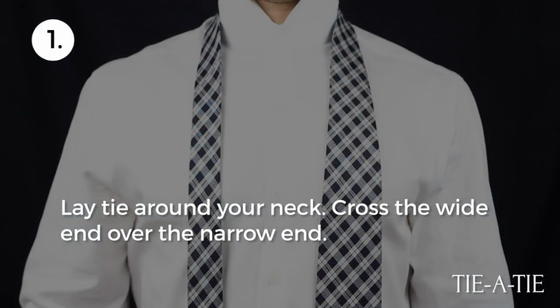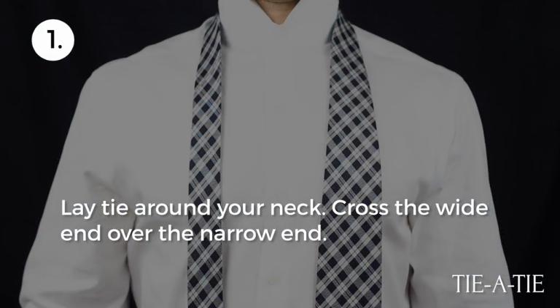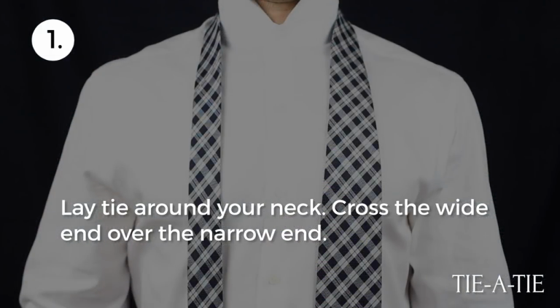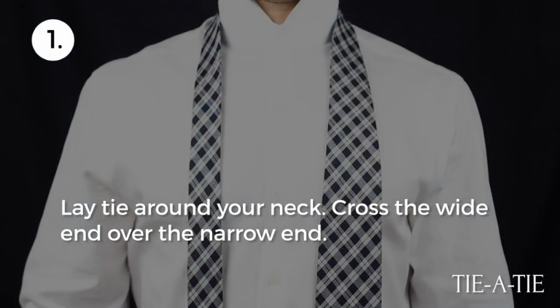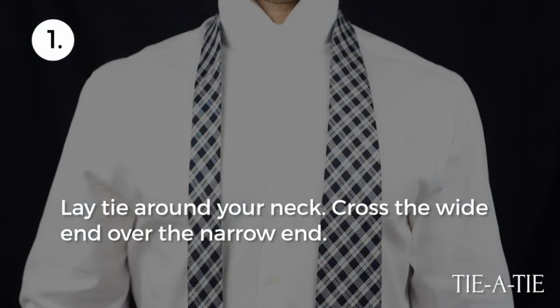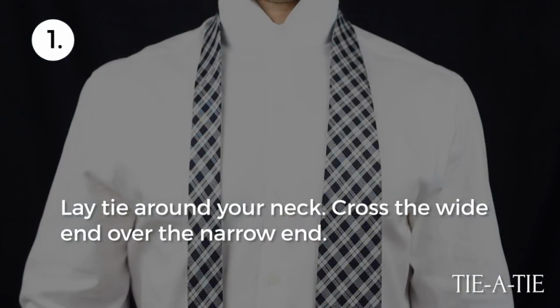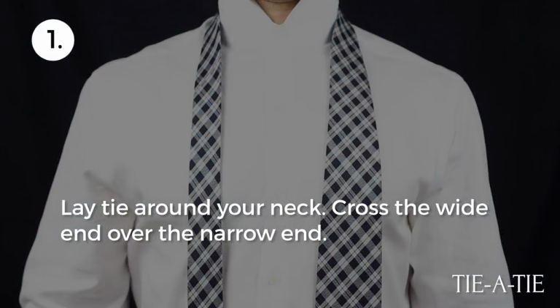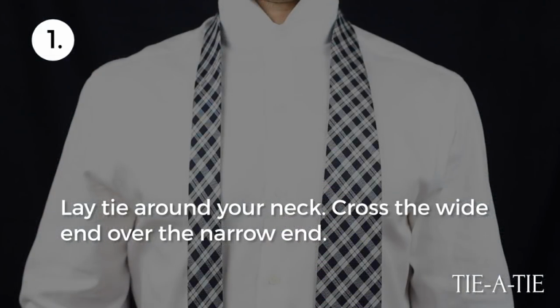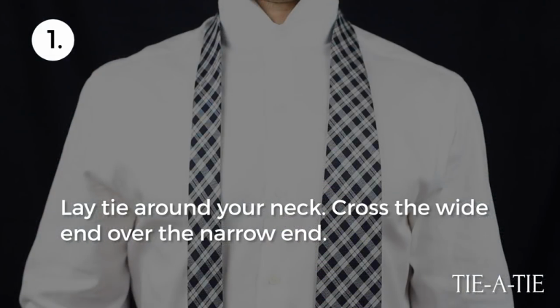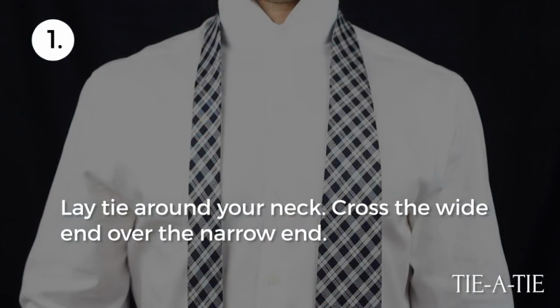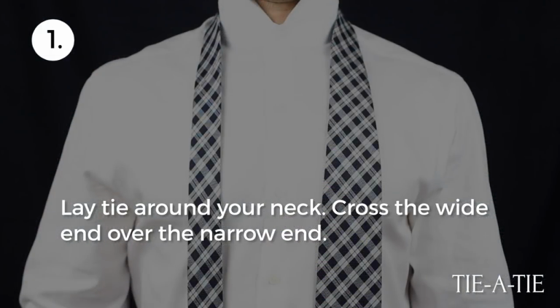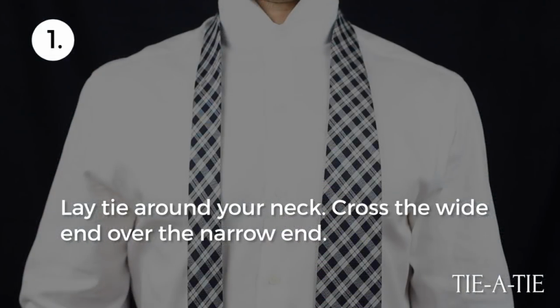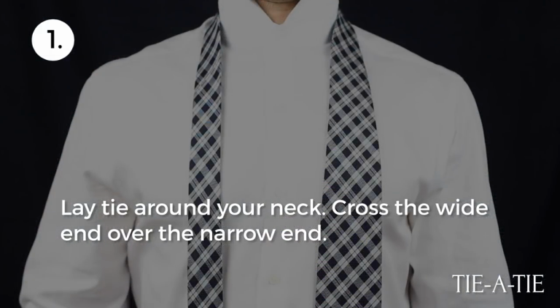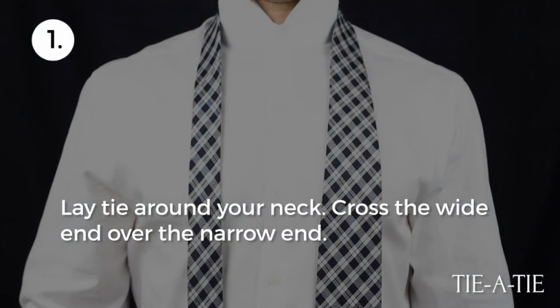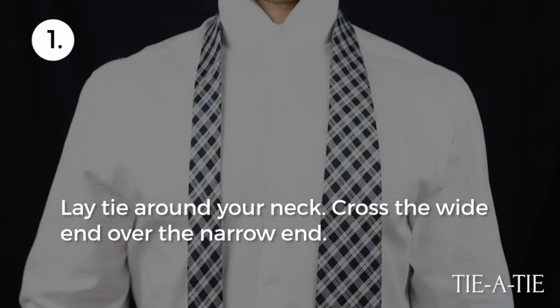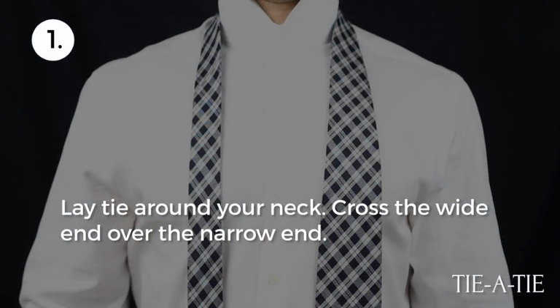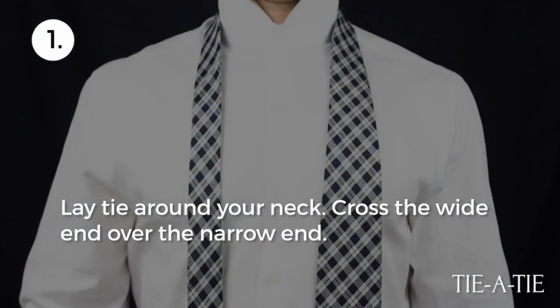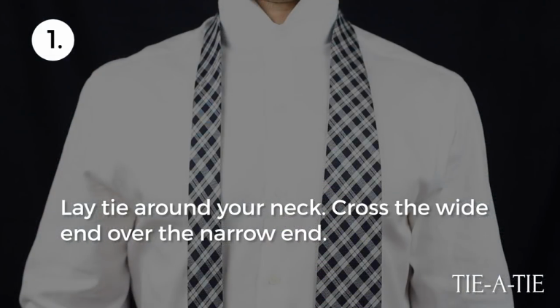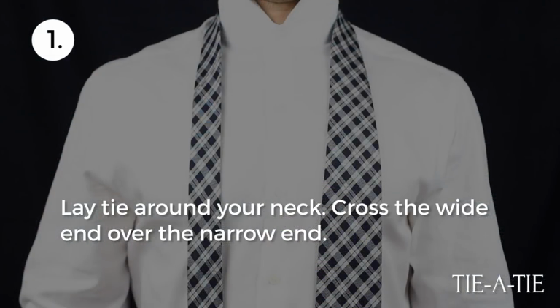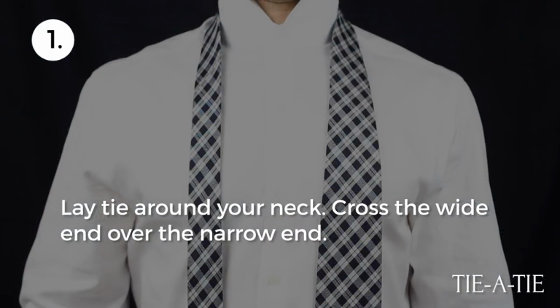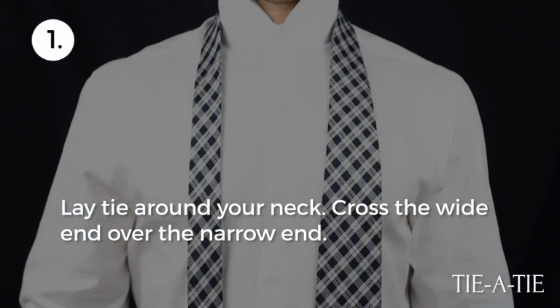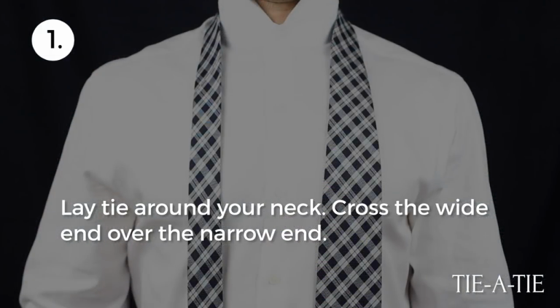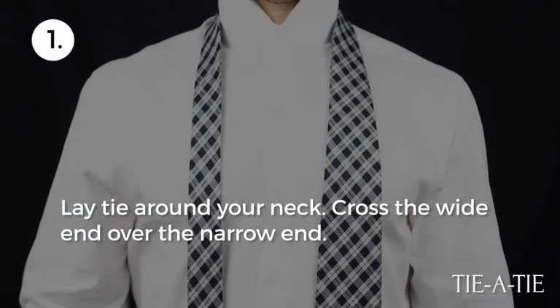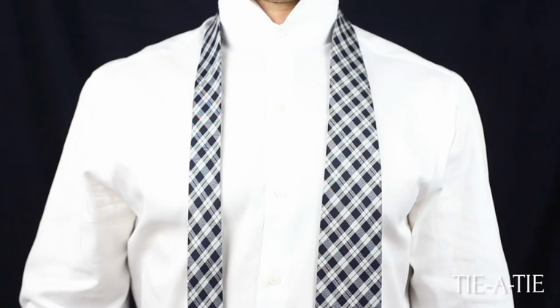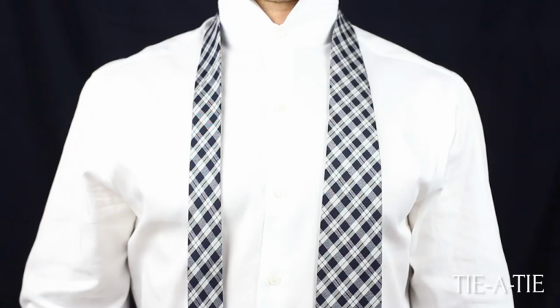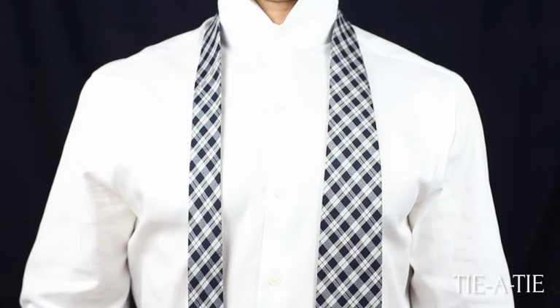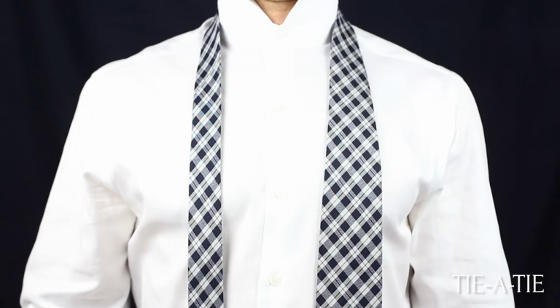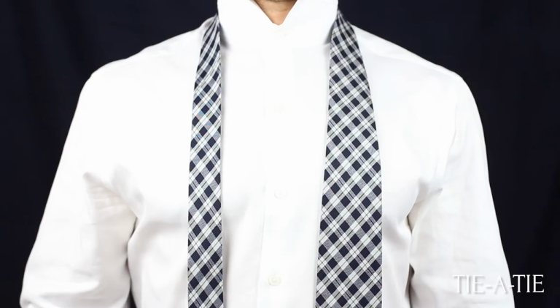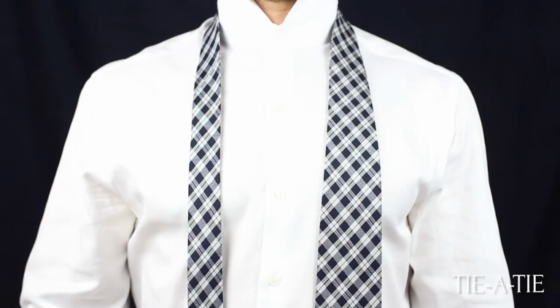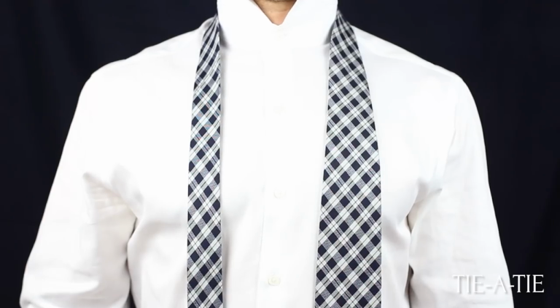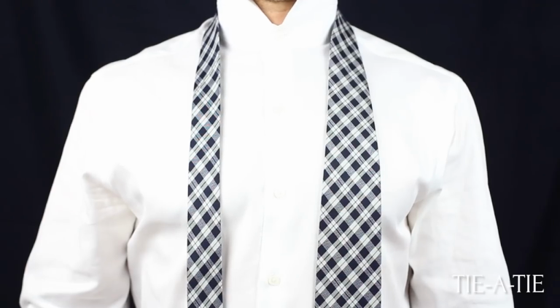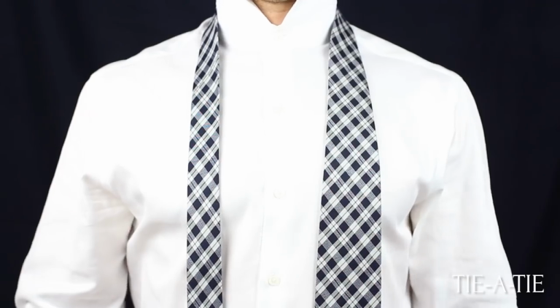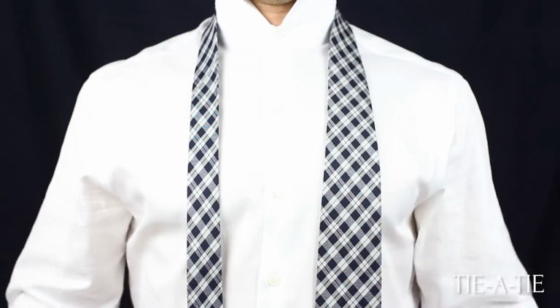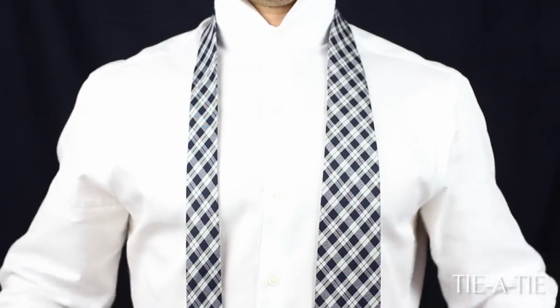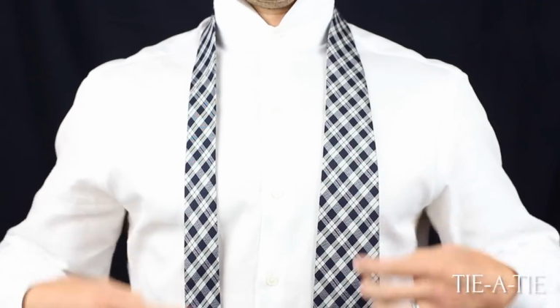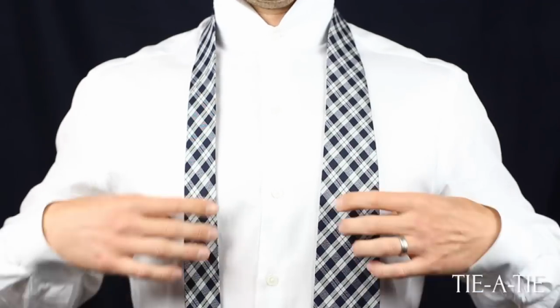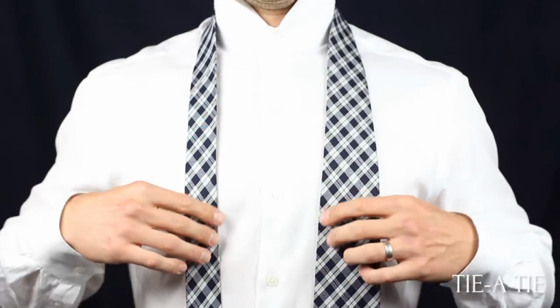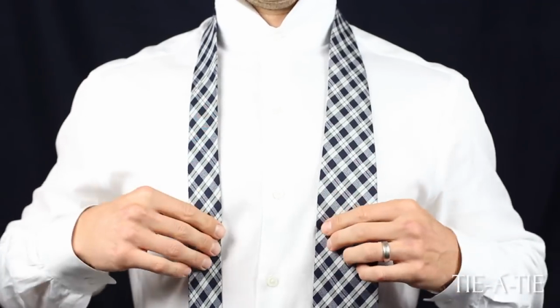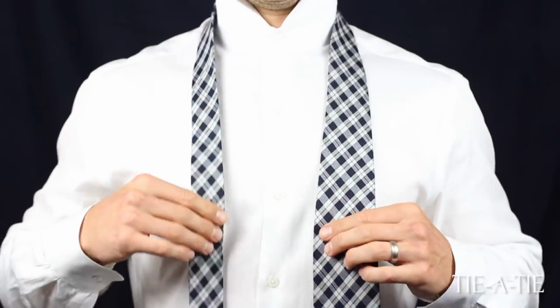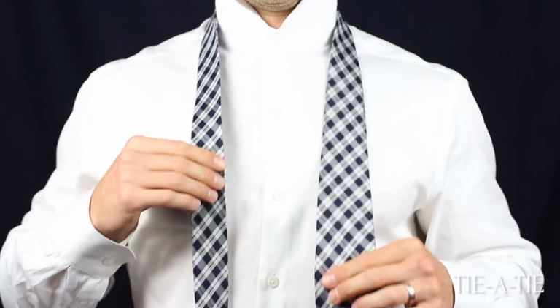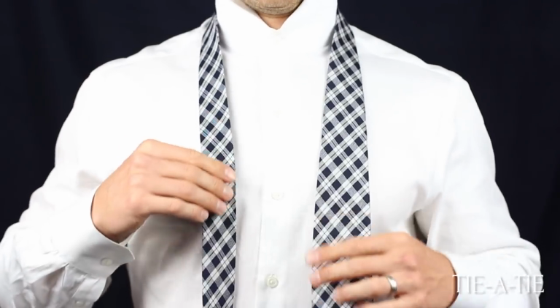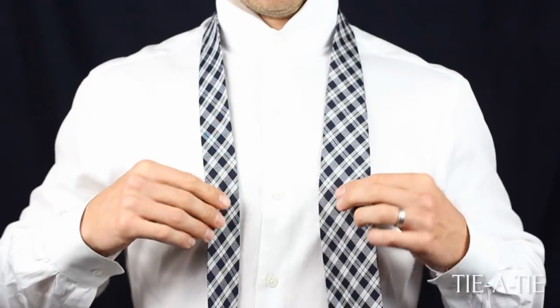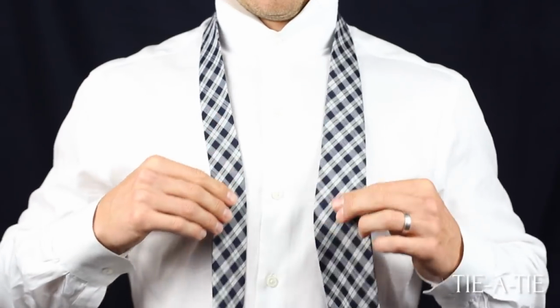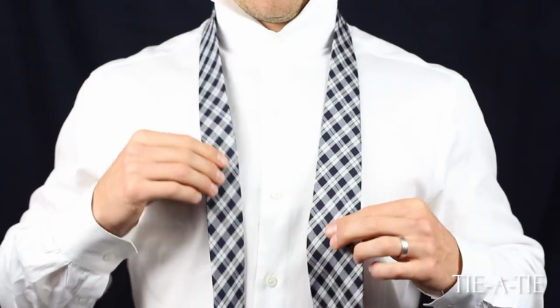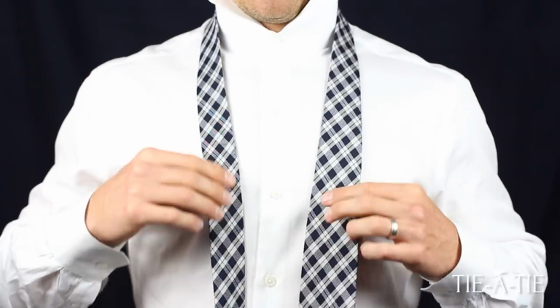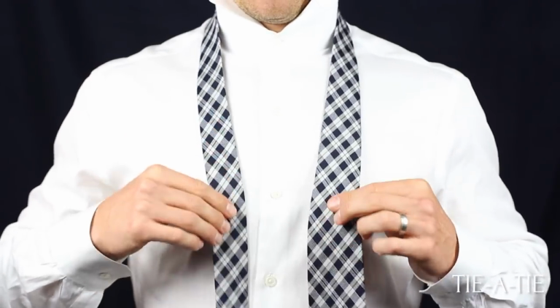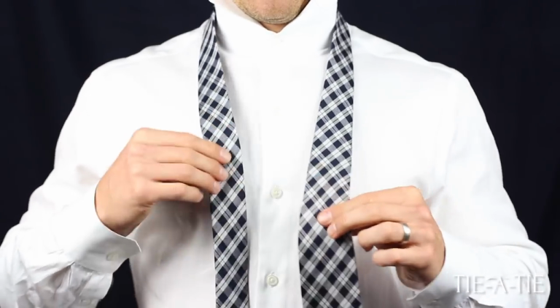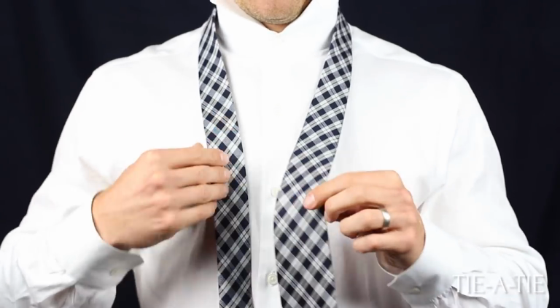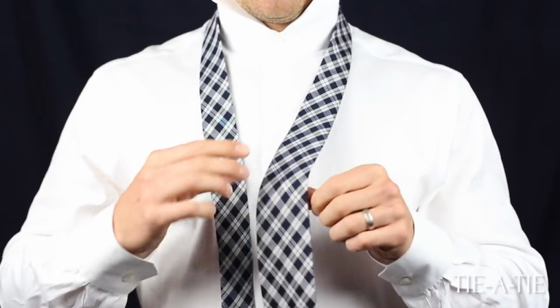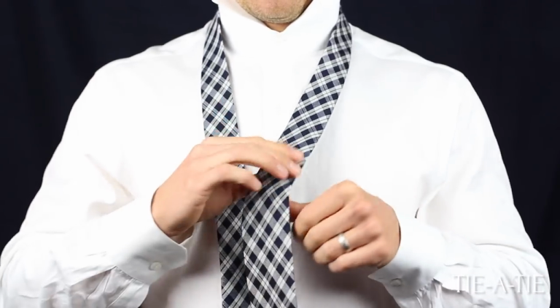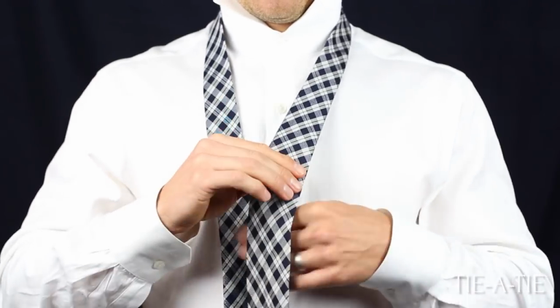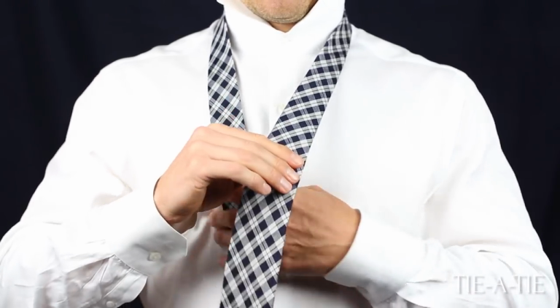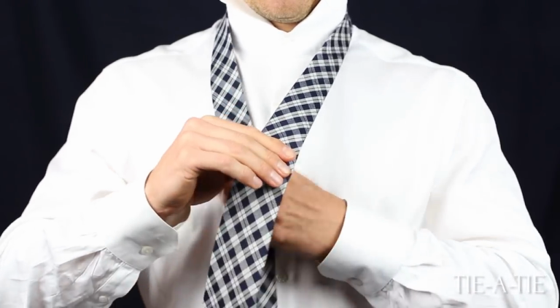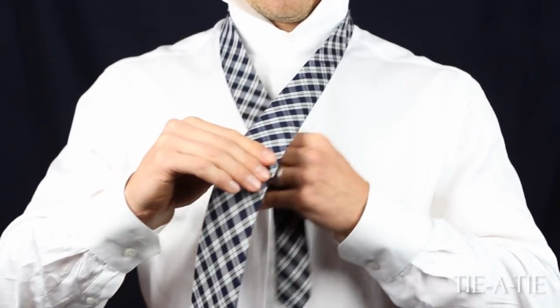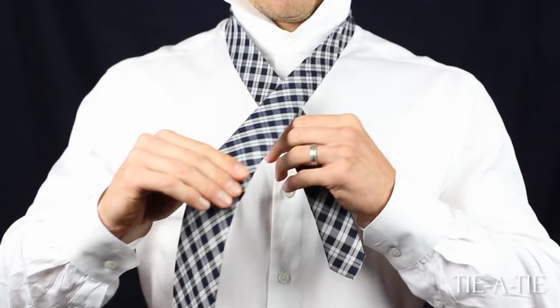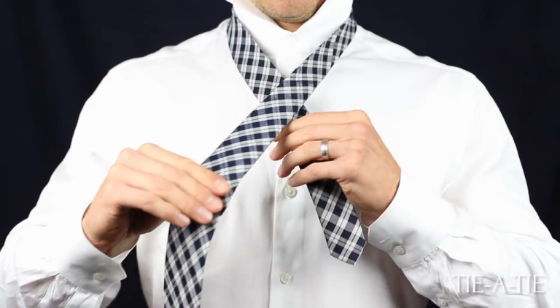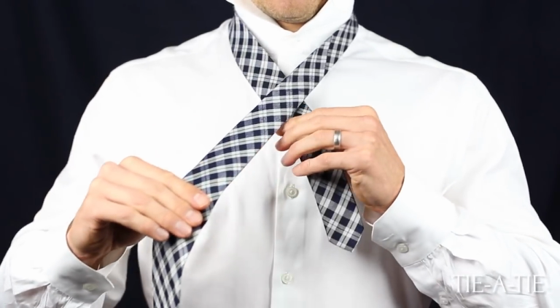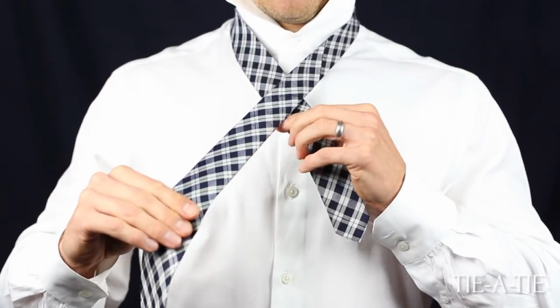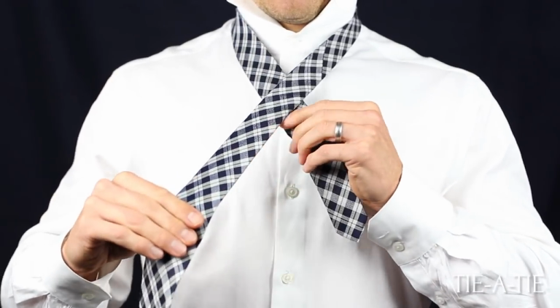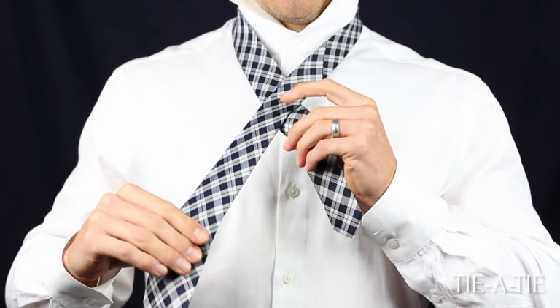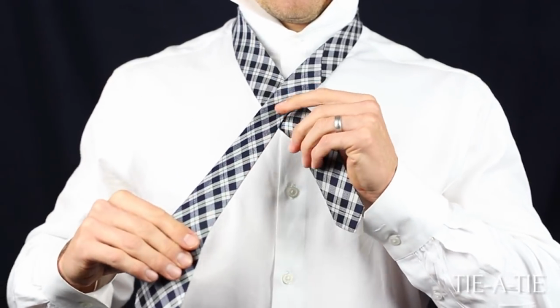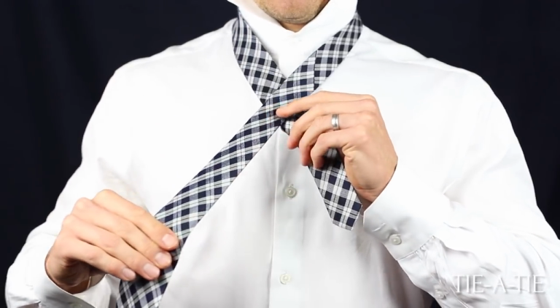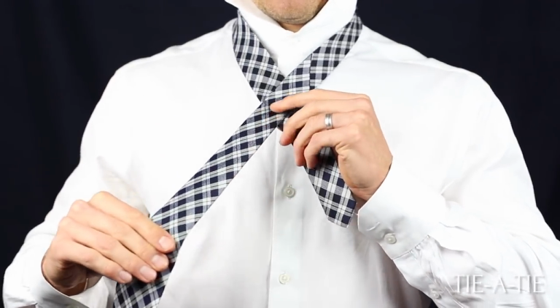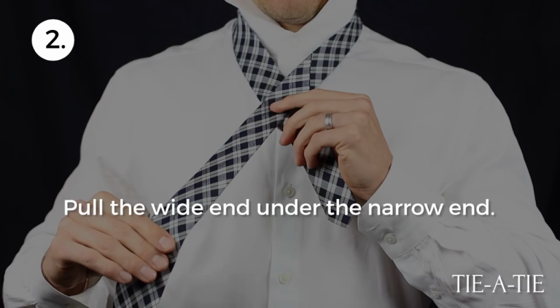Lay the tie around your neck with the wide end hanging about 12 inches lower than the narrow end. Then cross the wide end over the narrow end.